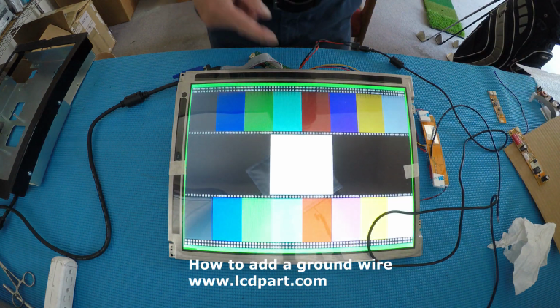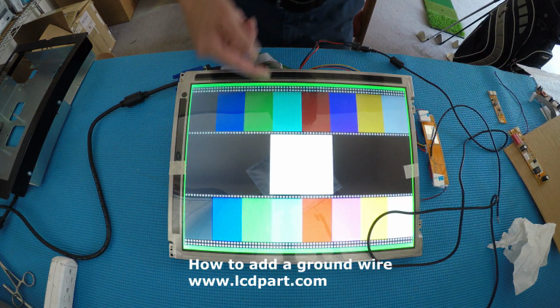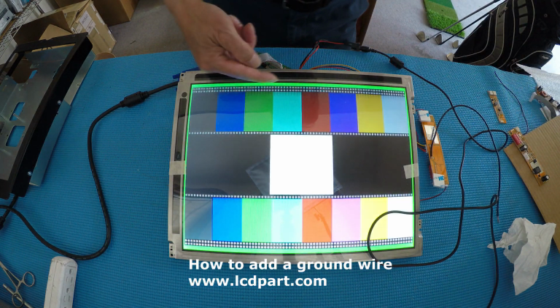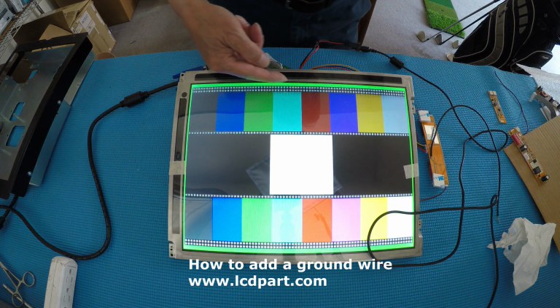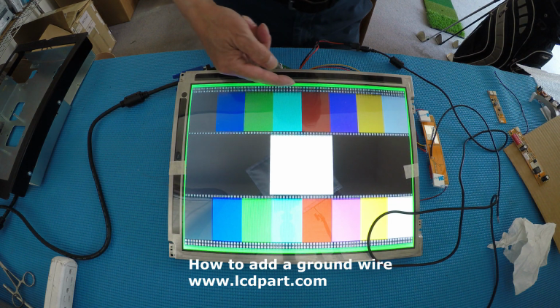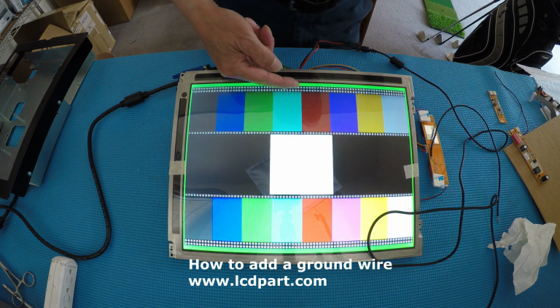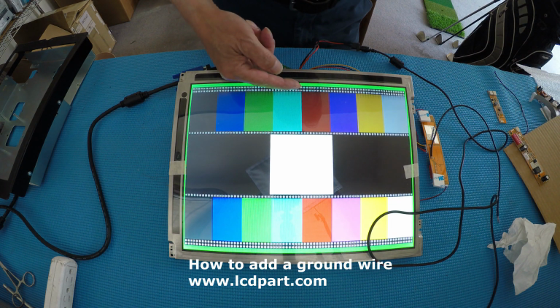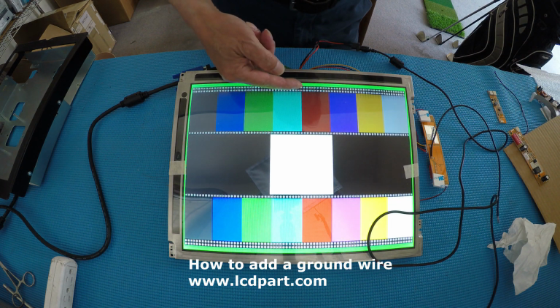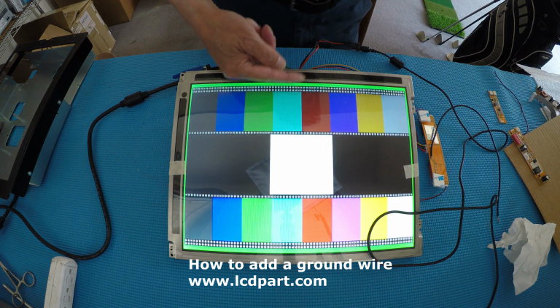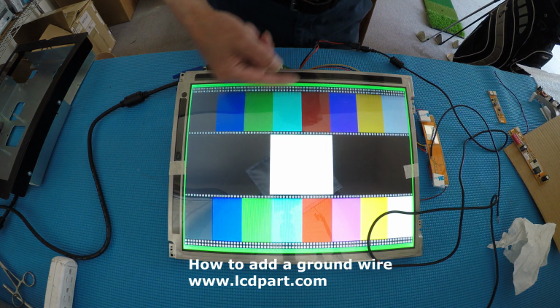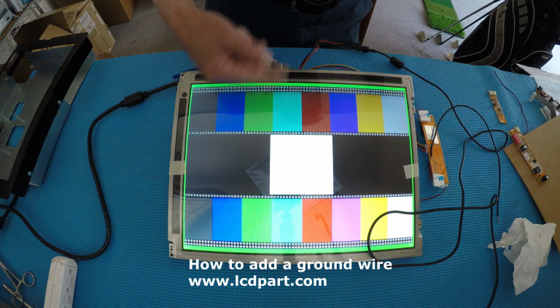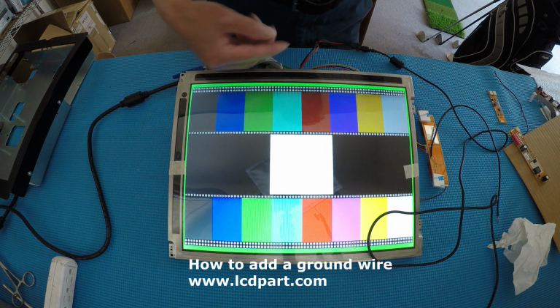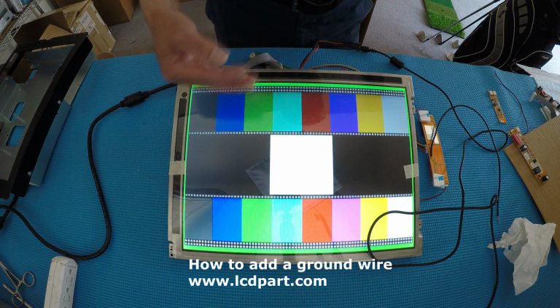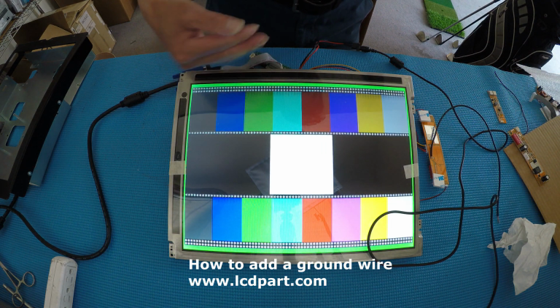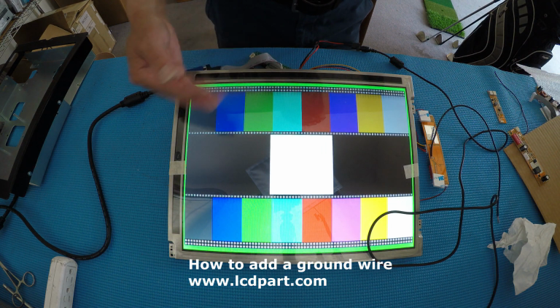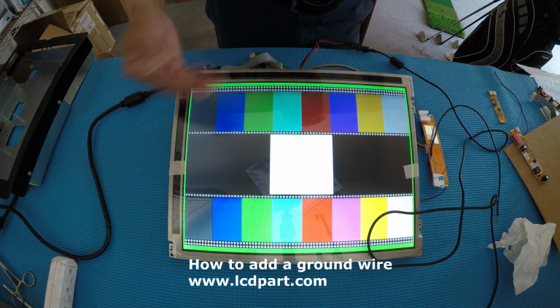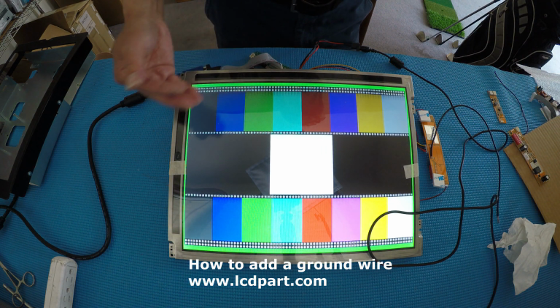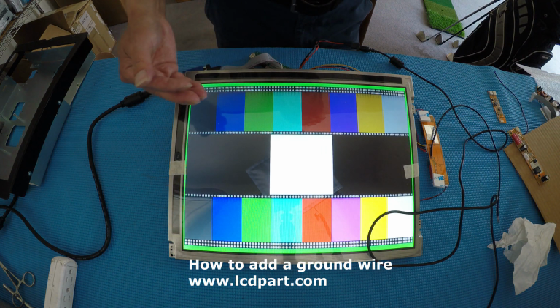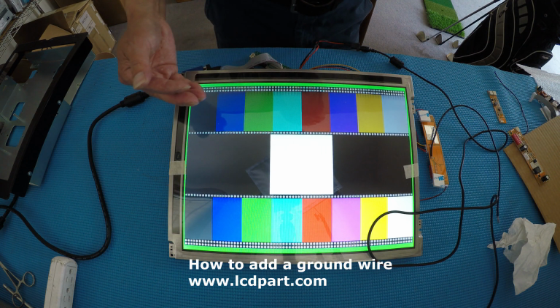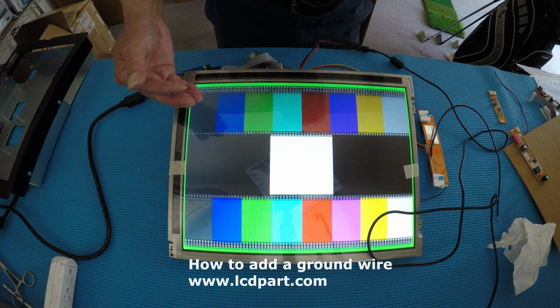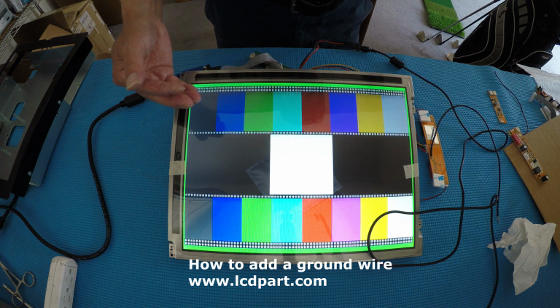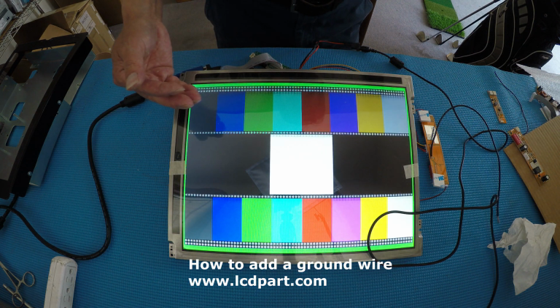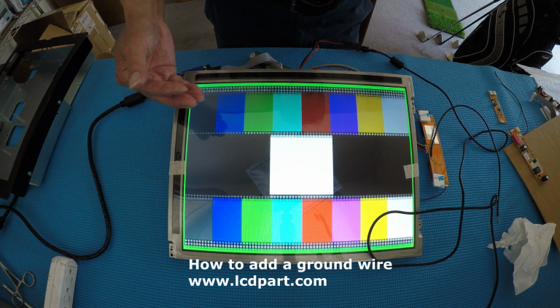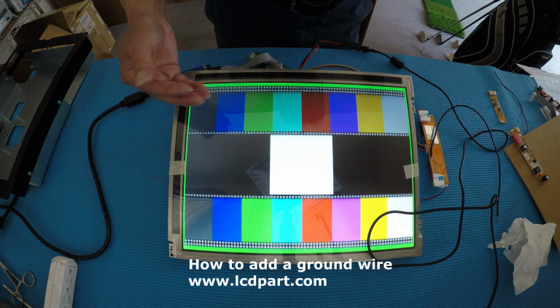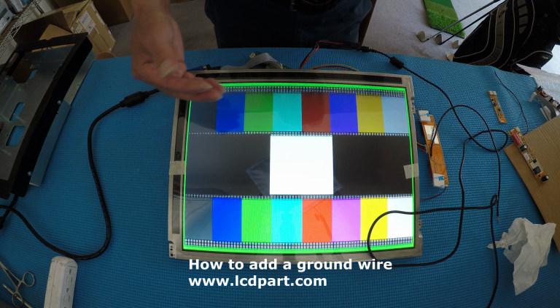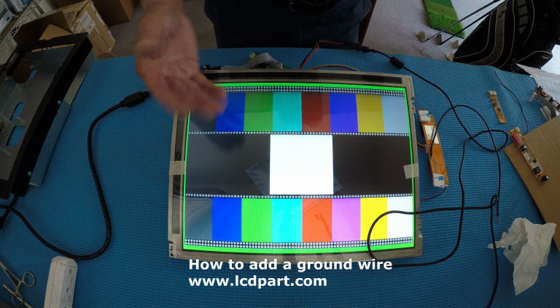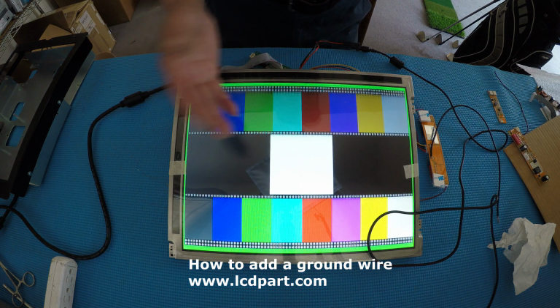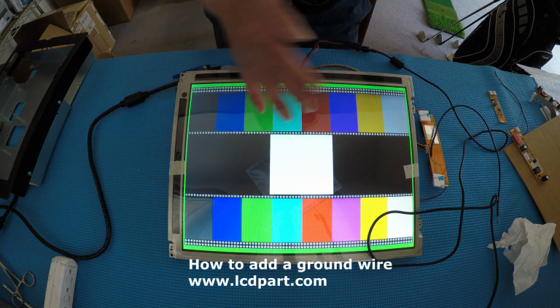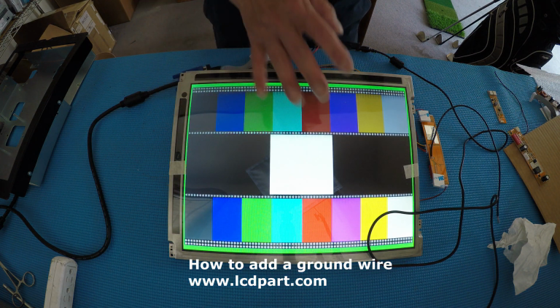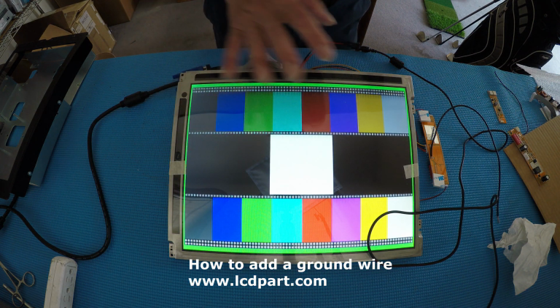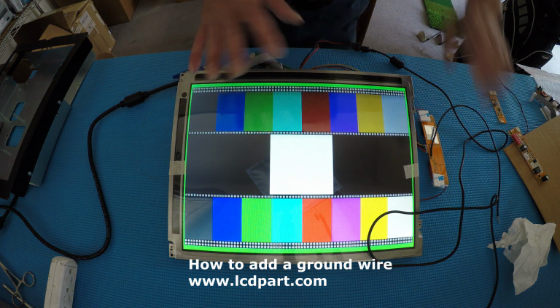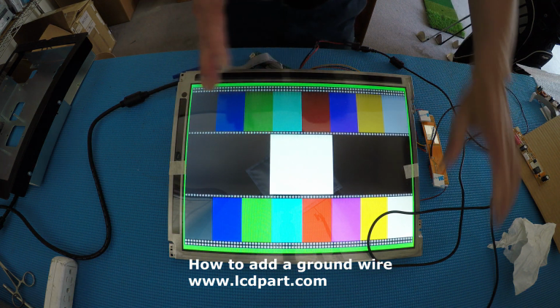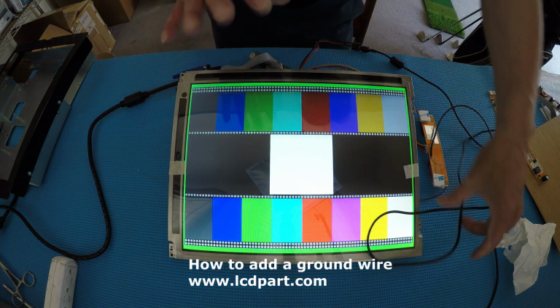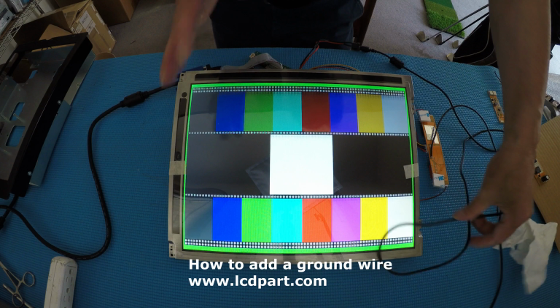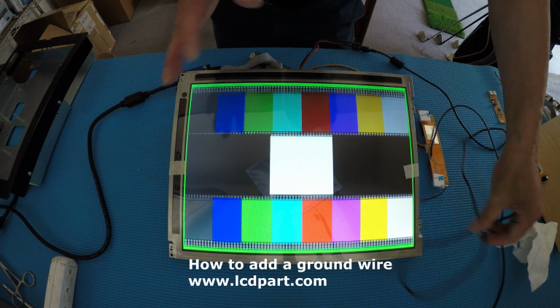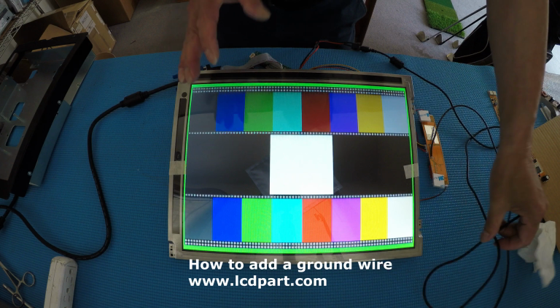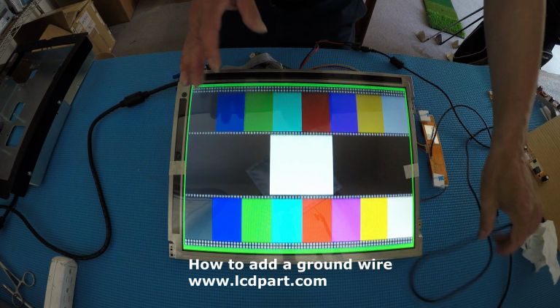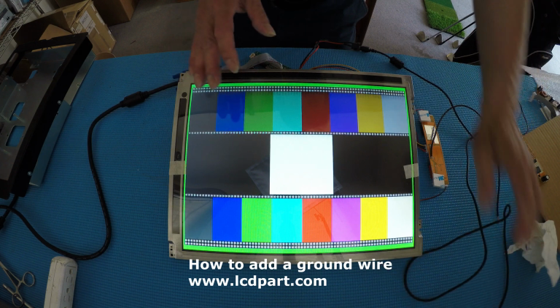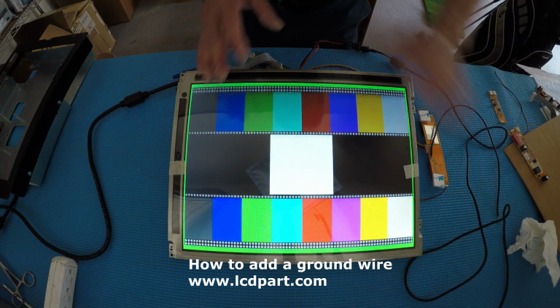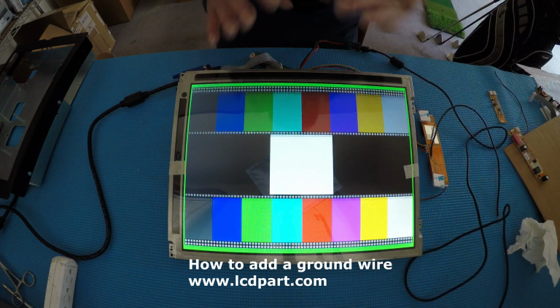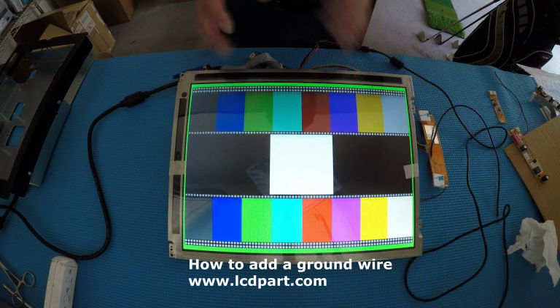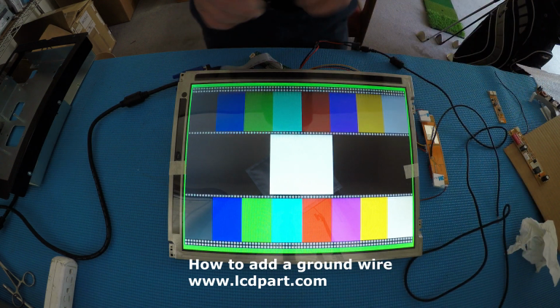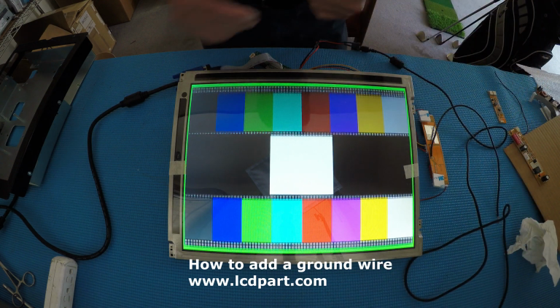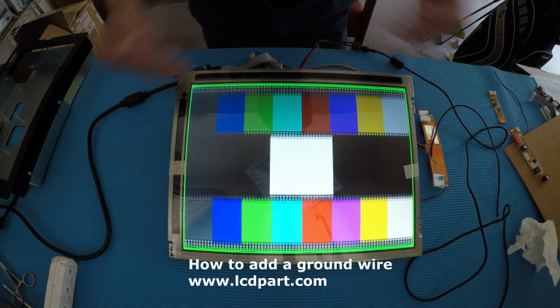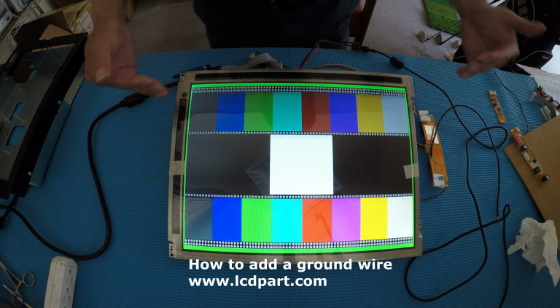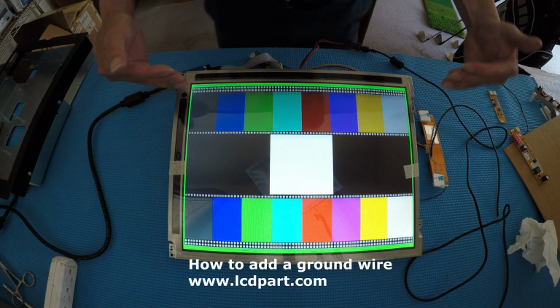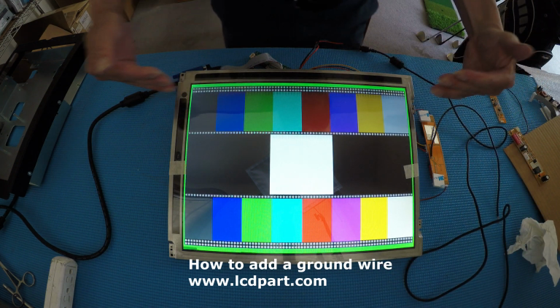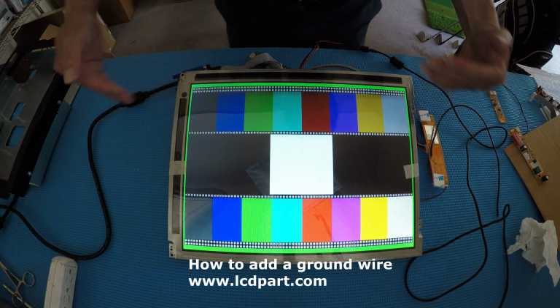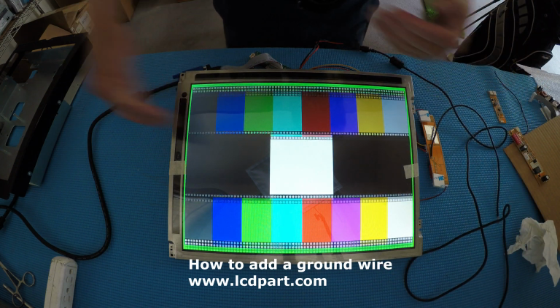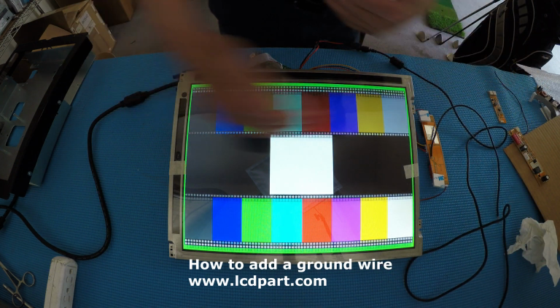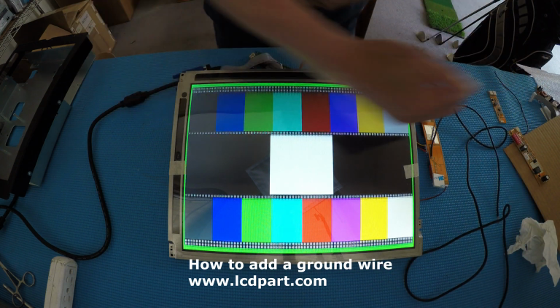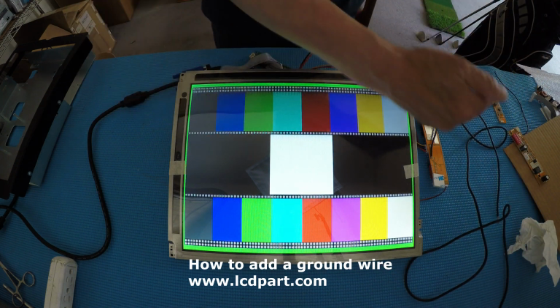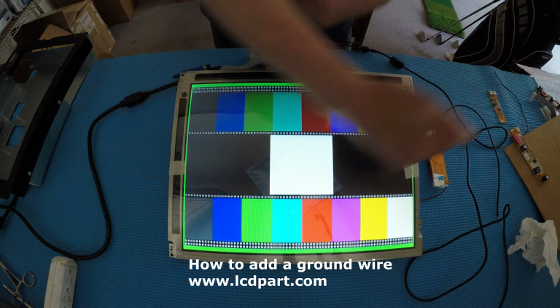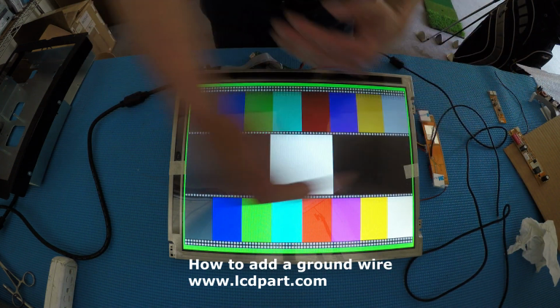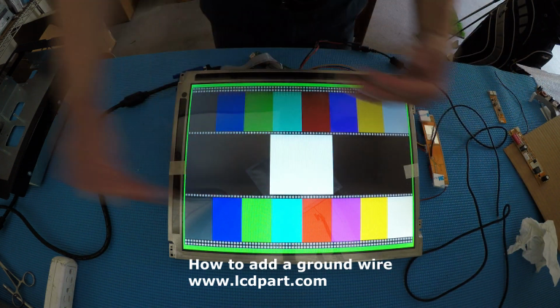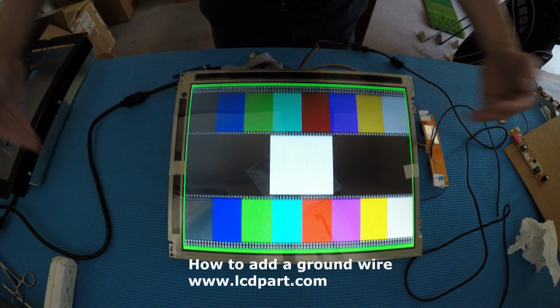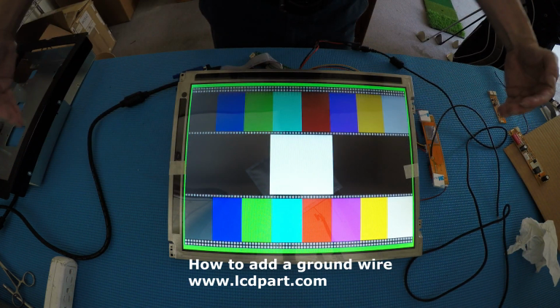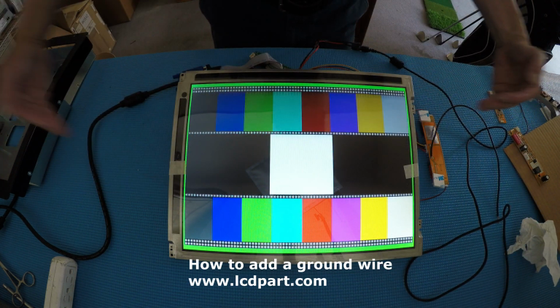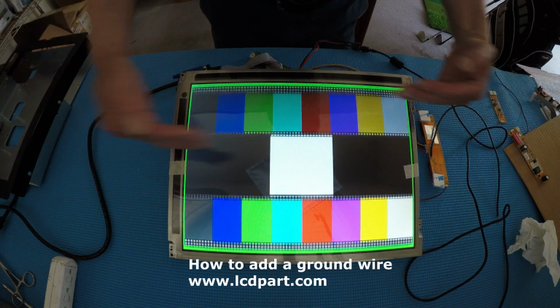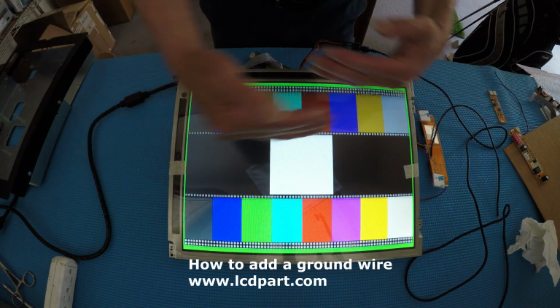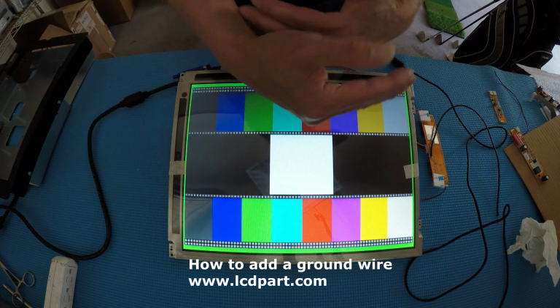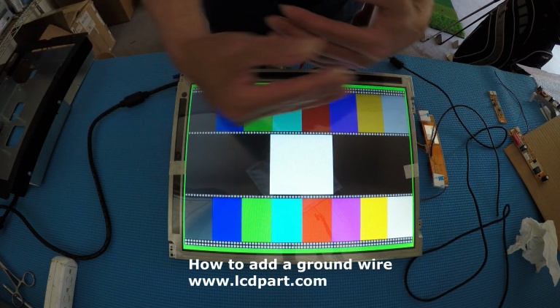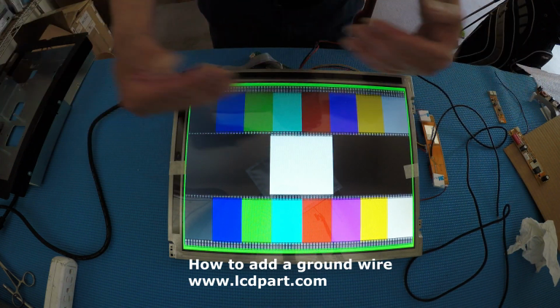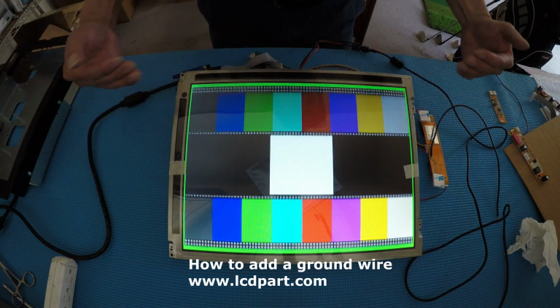See, the picture is jumping. This is a minor case — some of them you may not even be able to see the display at all.